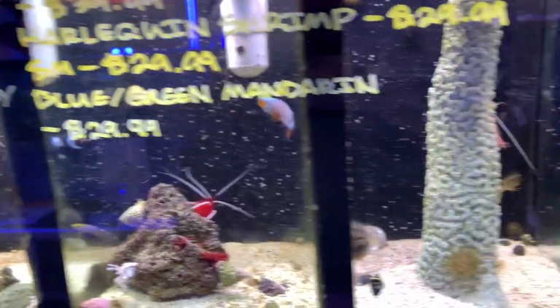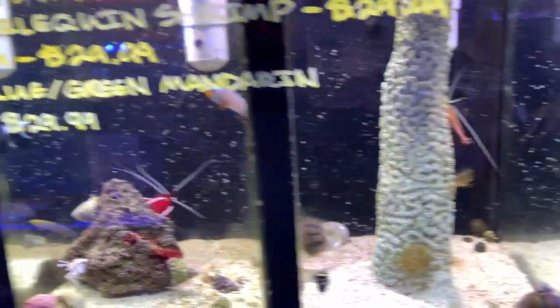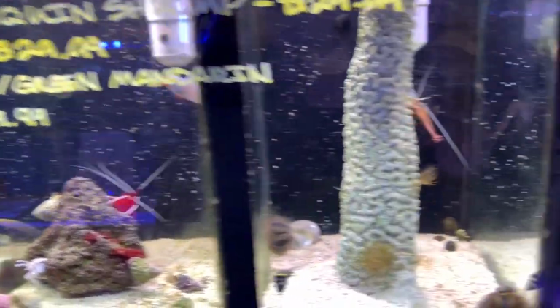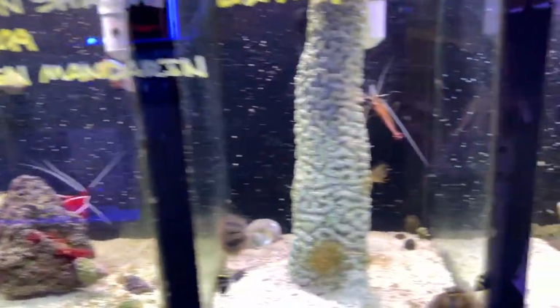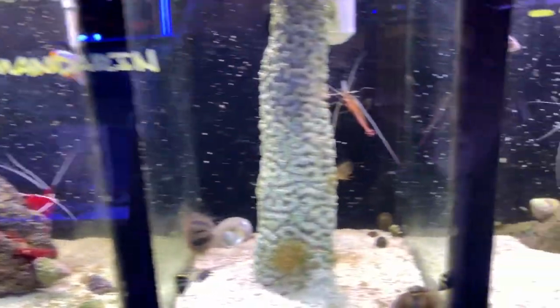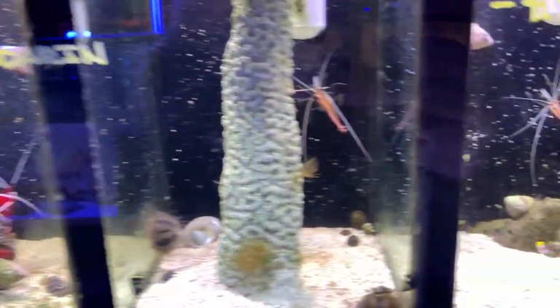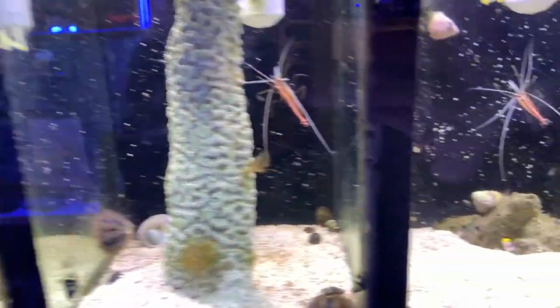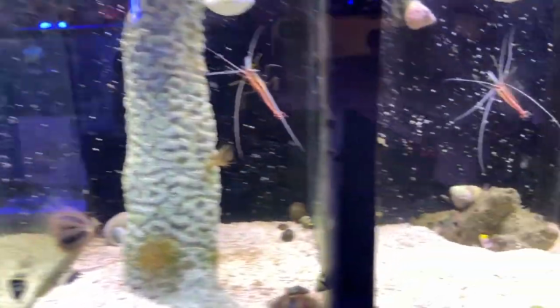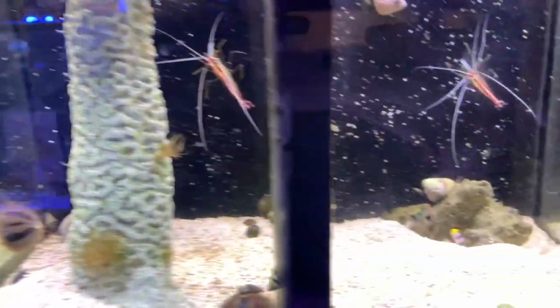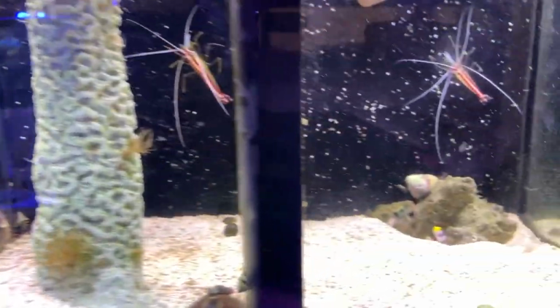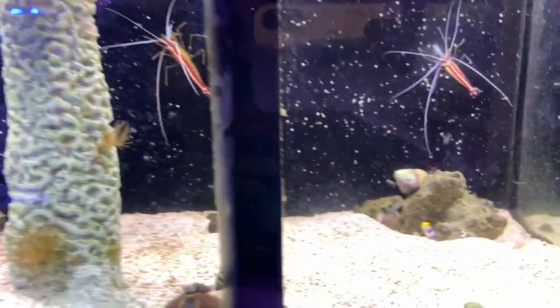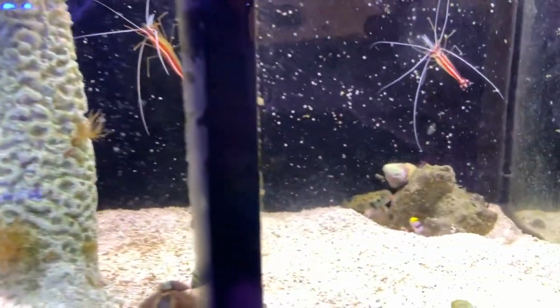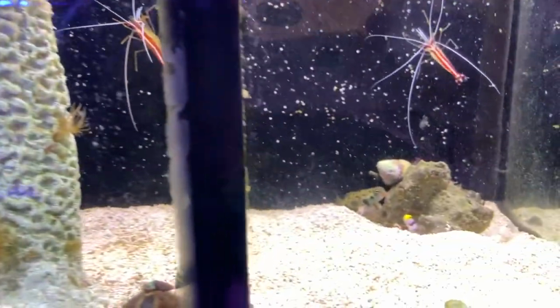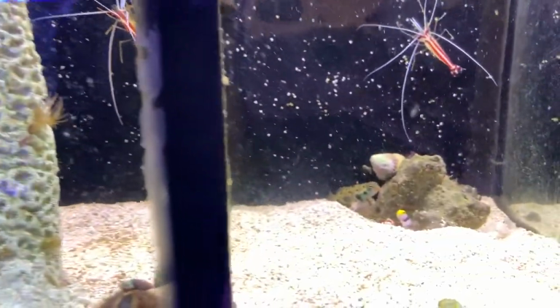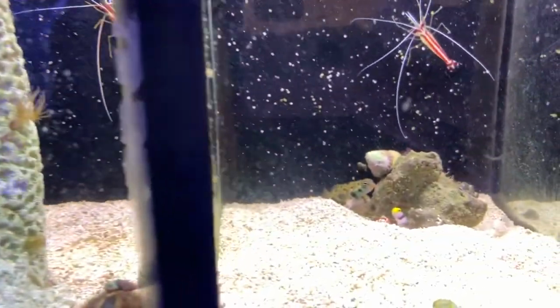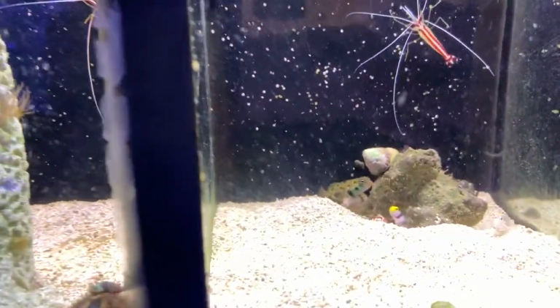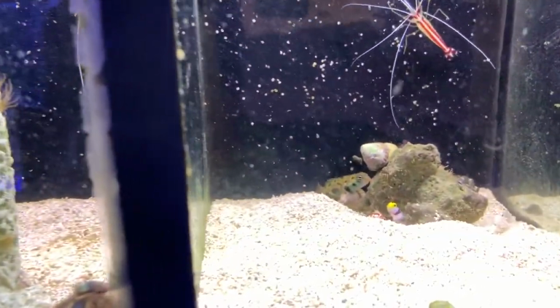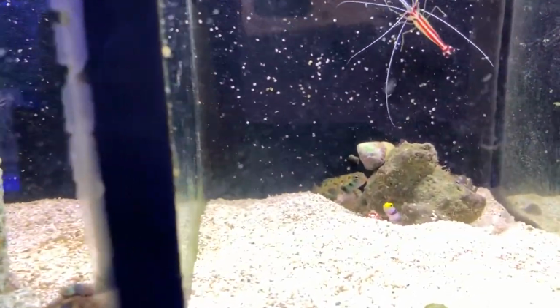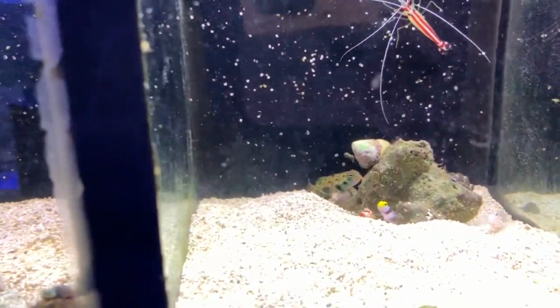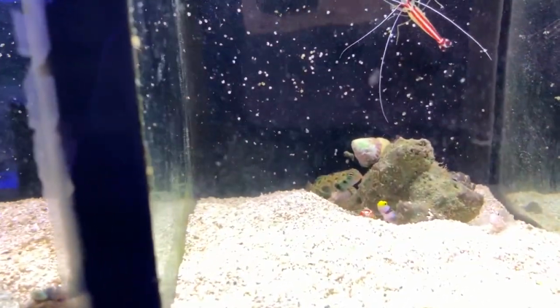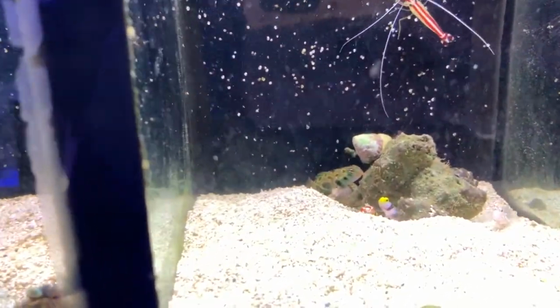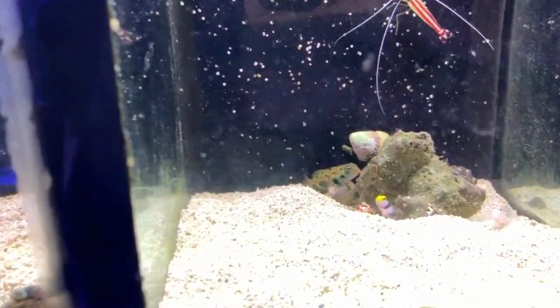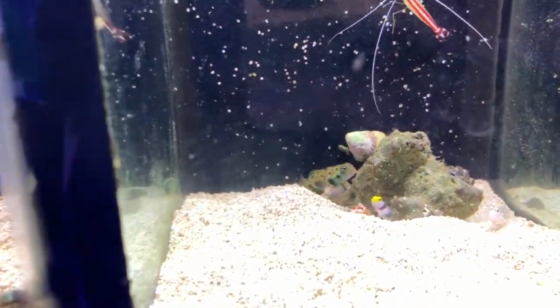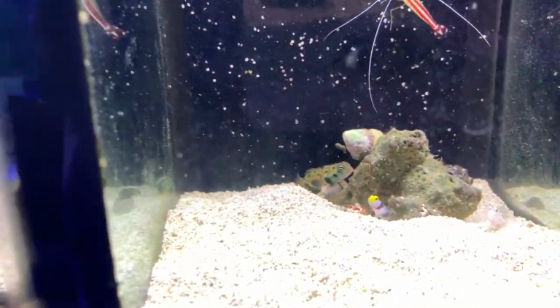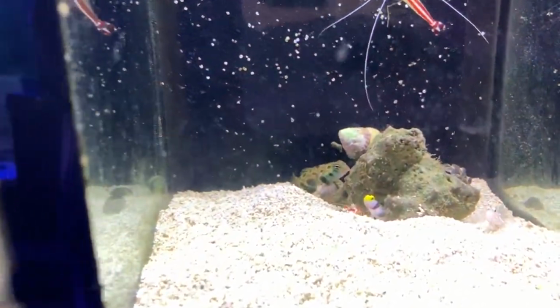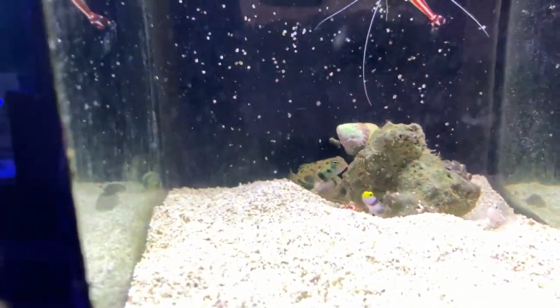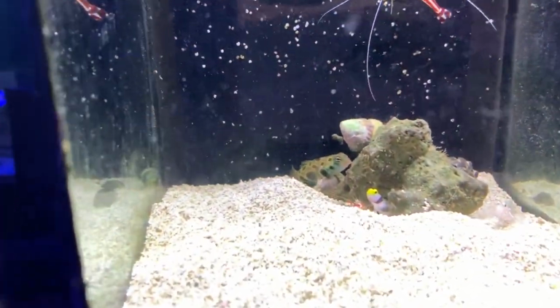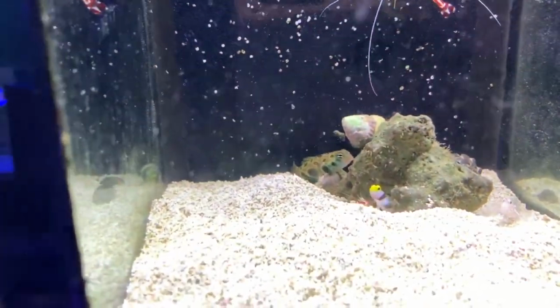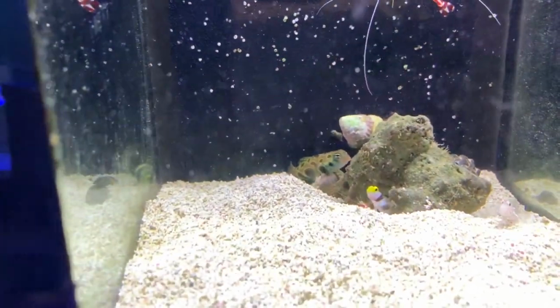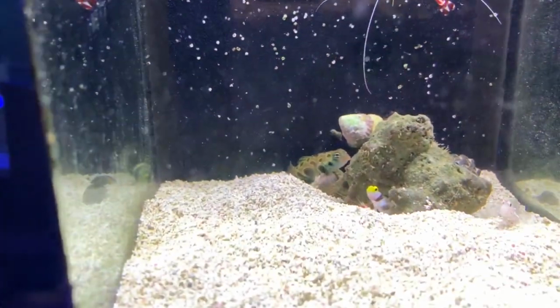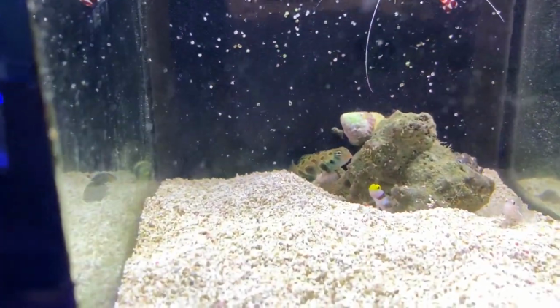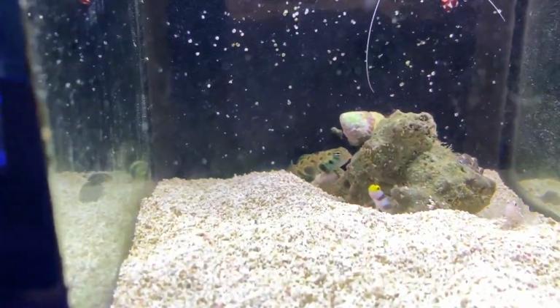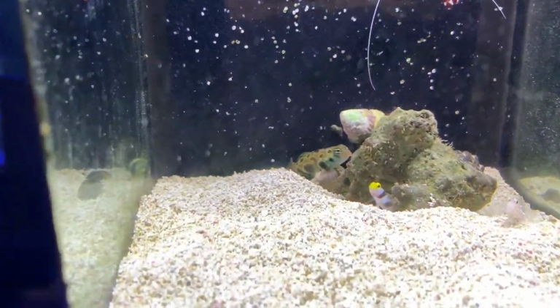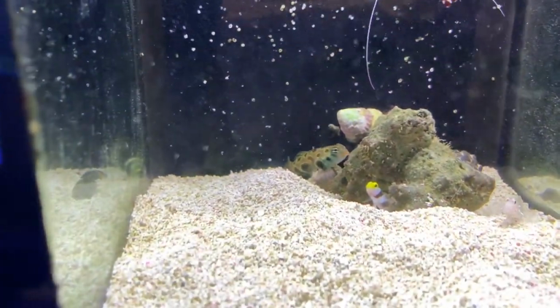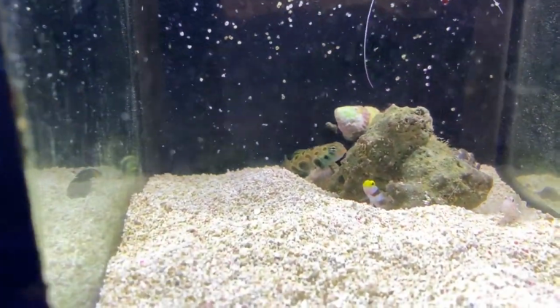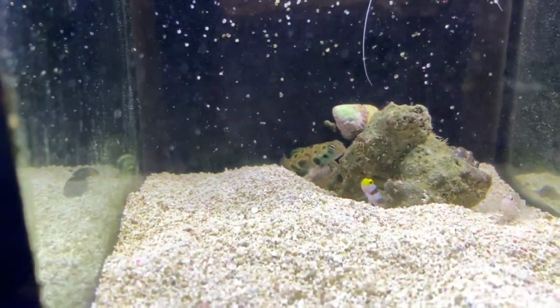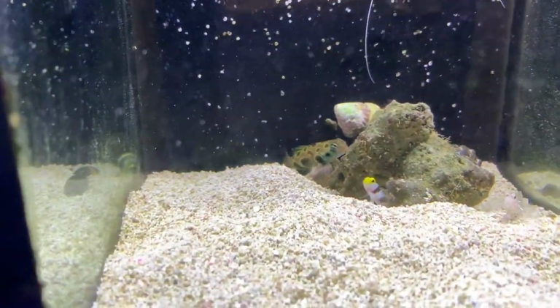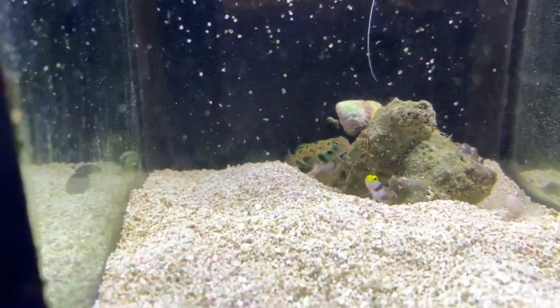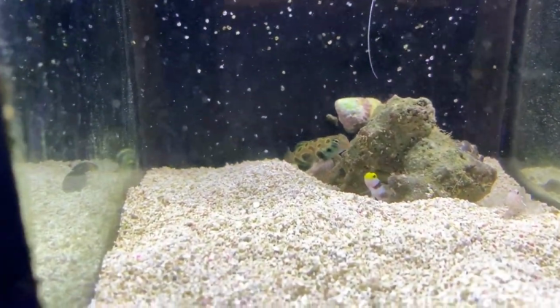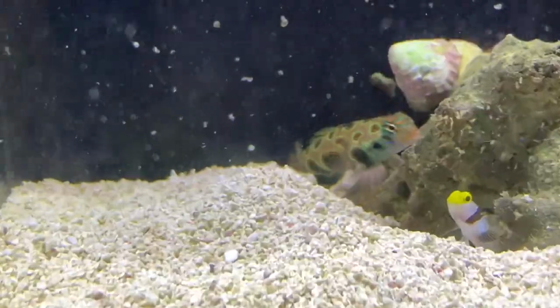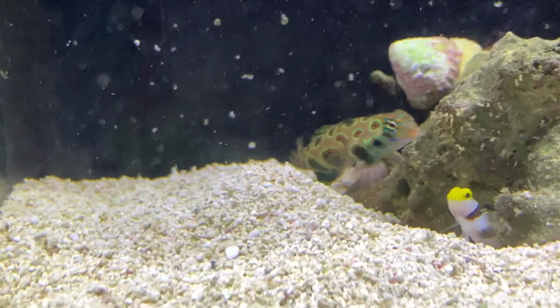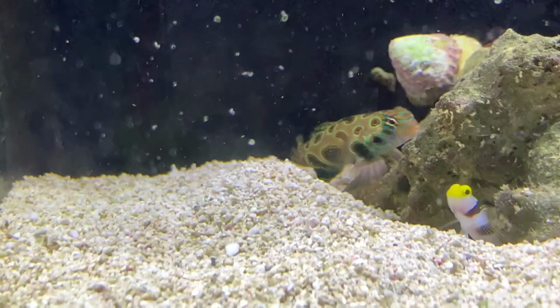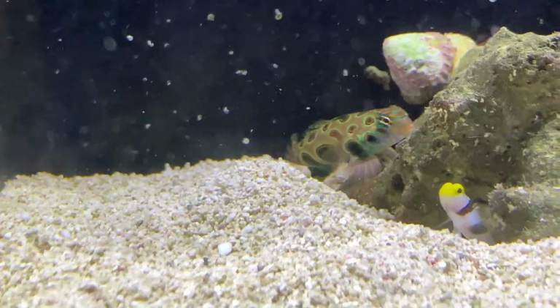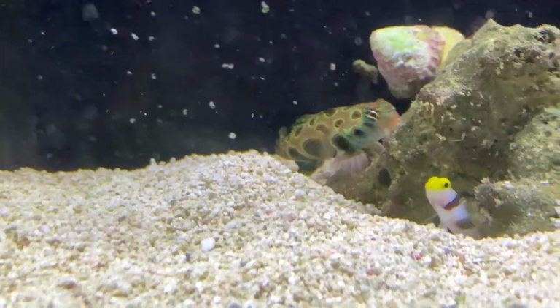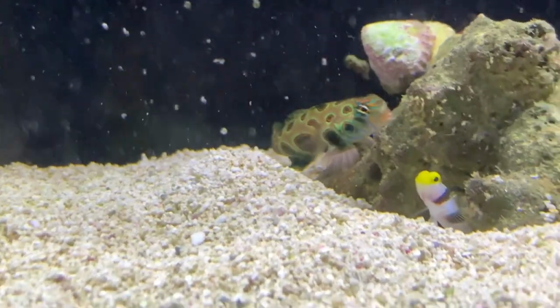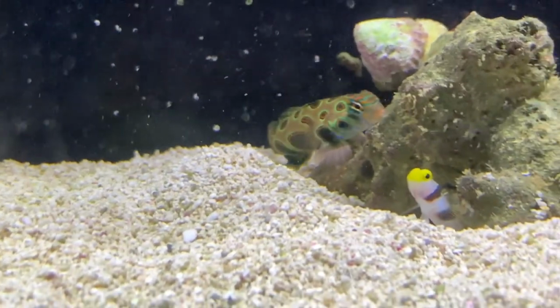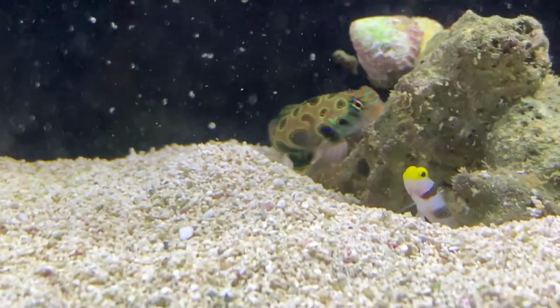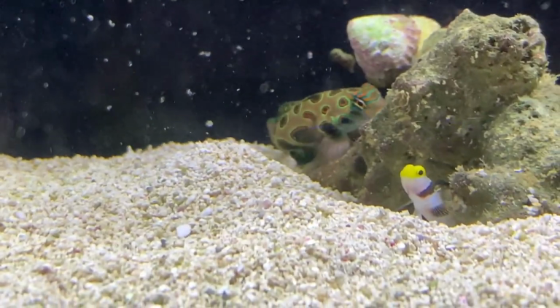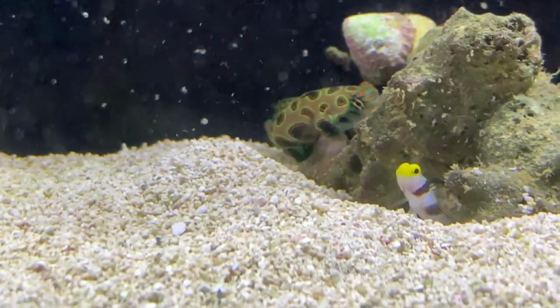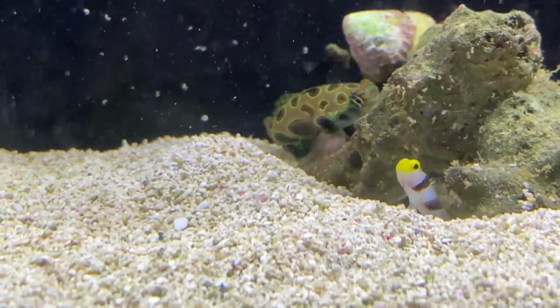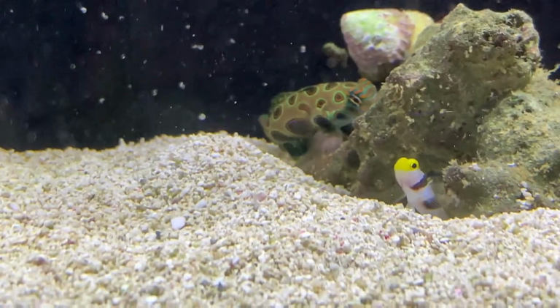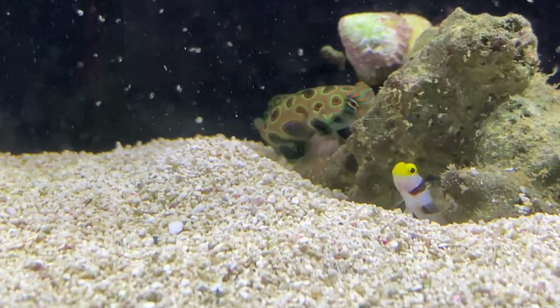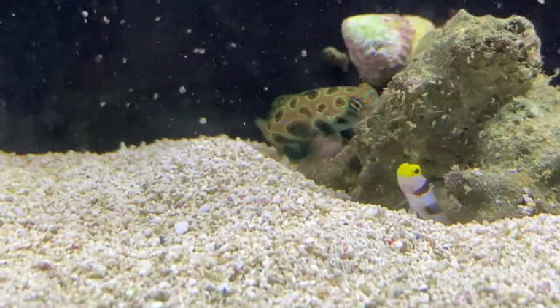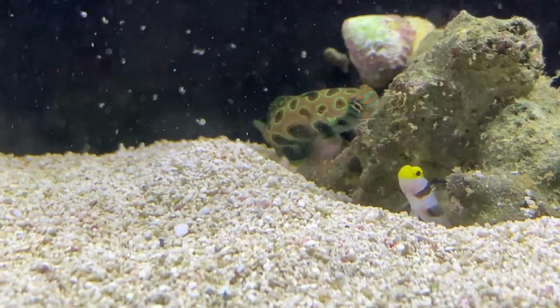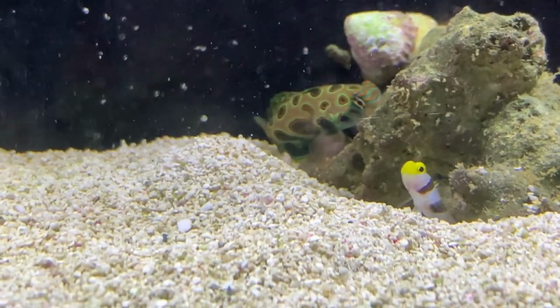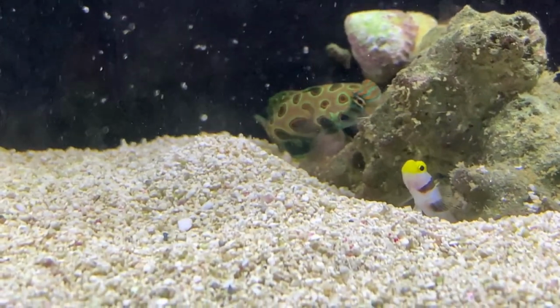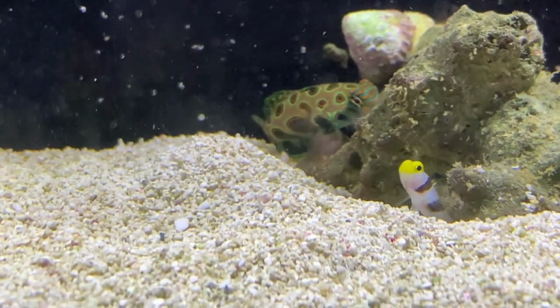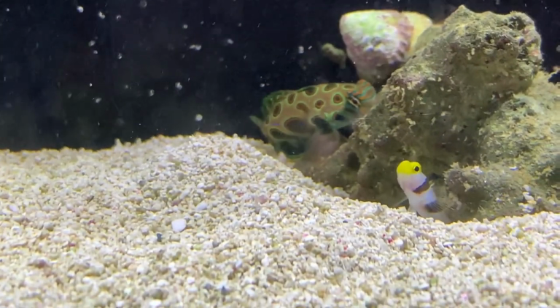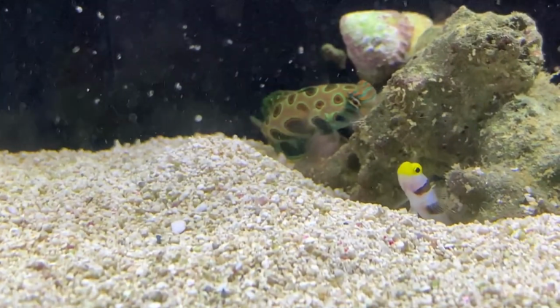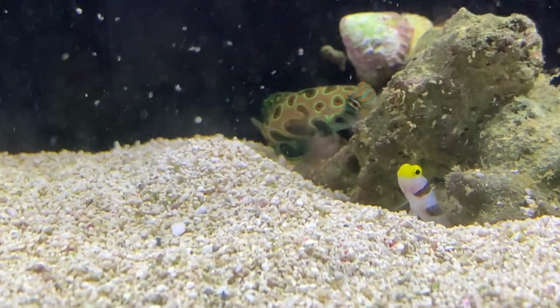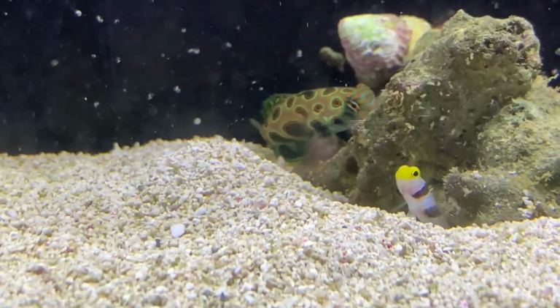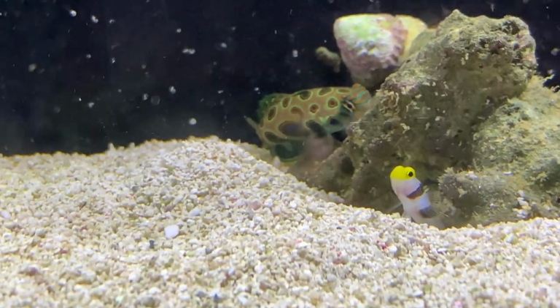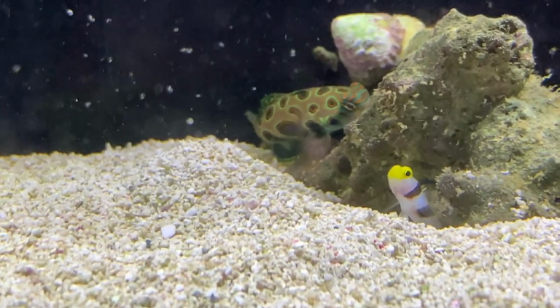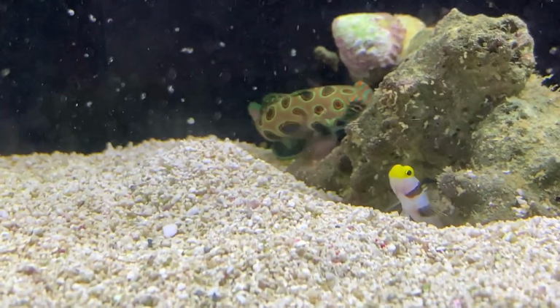Oh my god, there's a cute little tiny Yasha goby. And shrimp, and a mandarin. Wow.